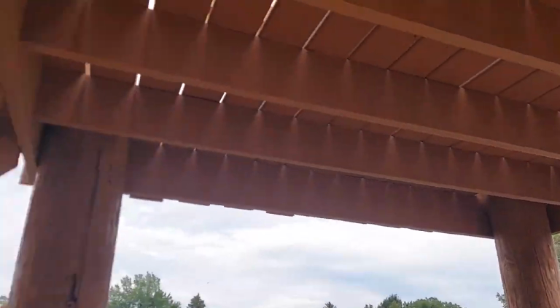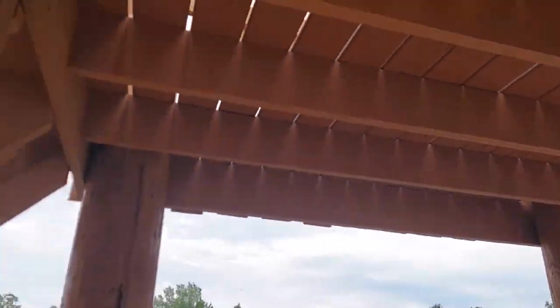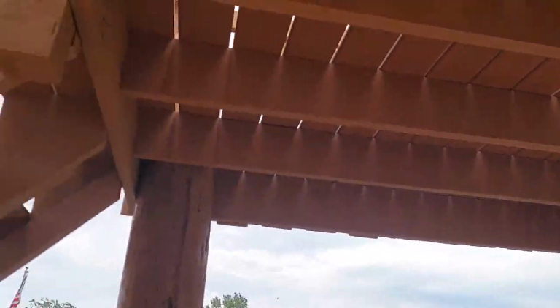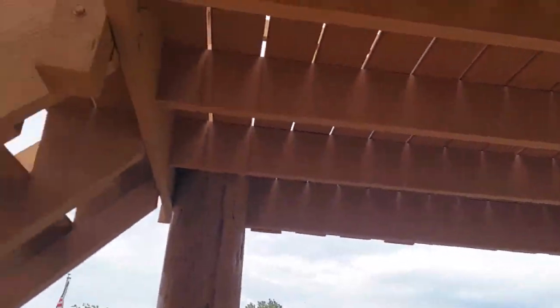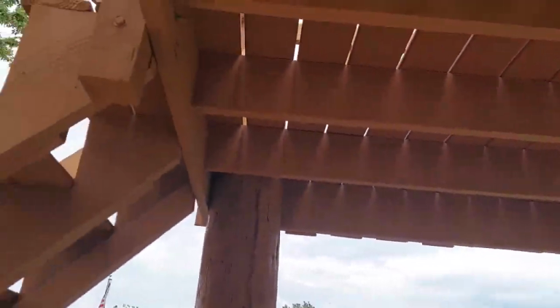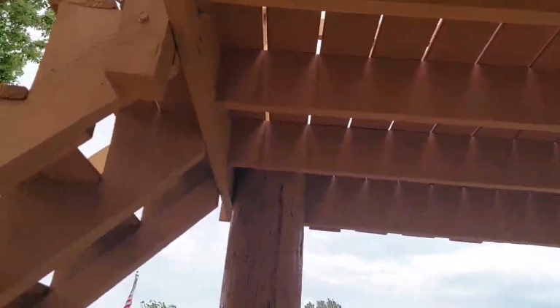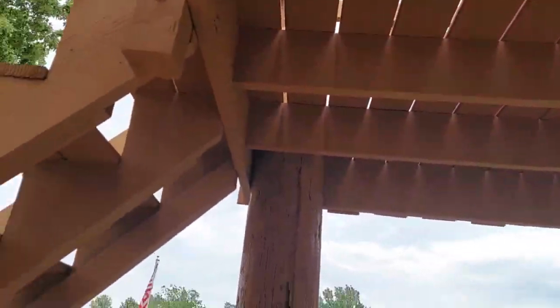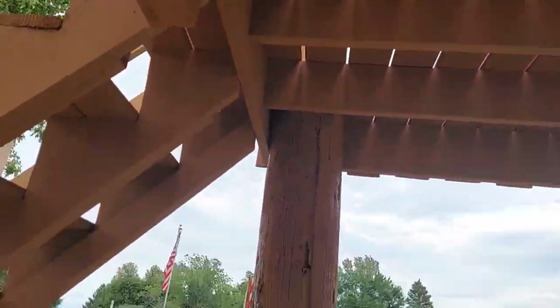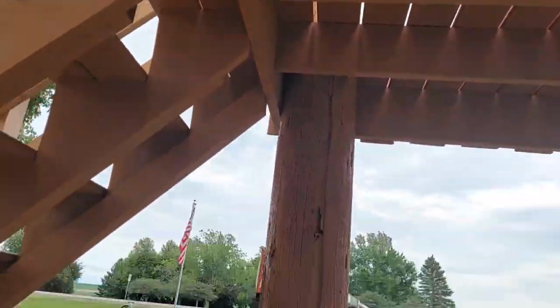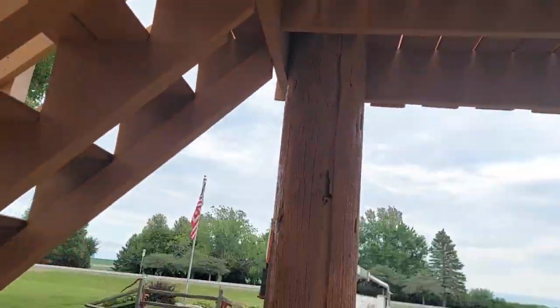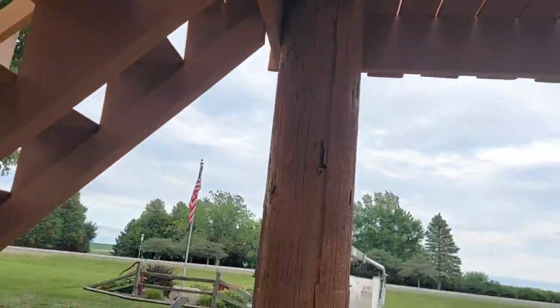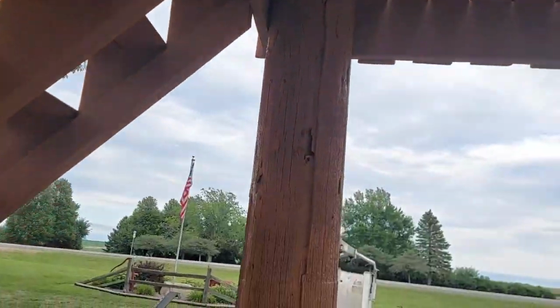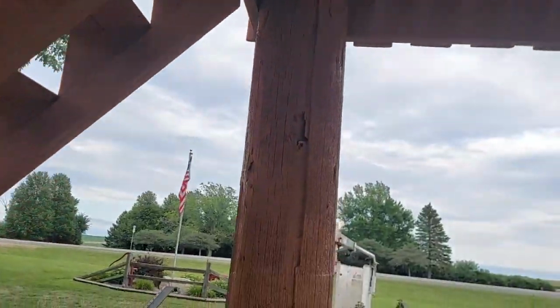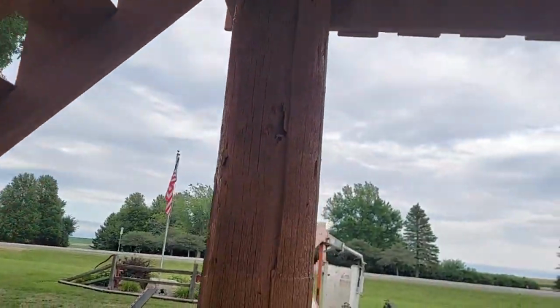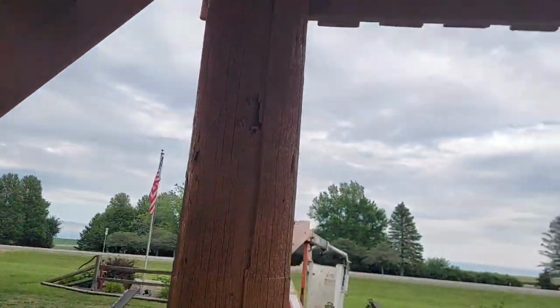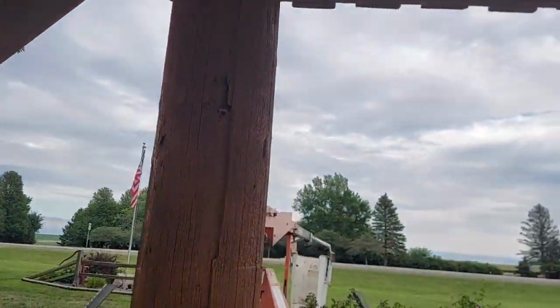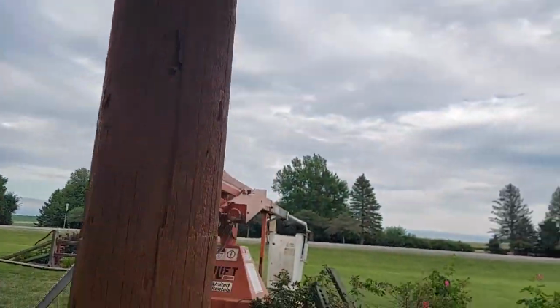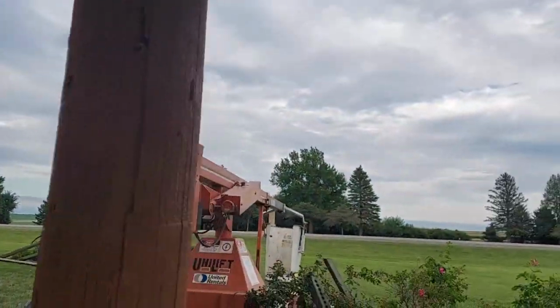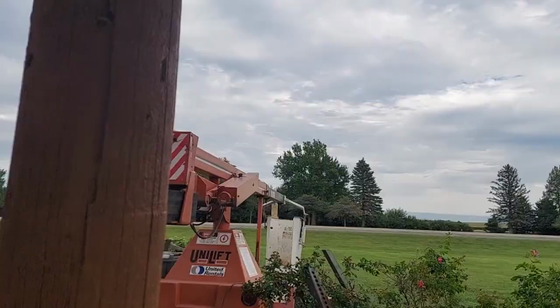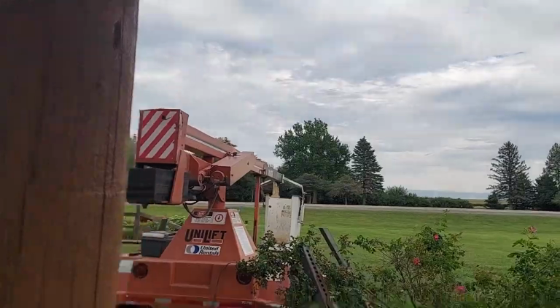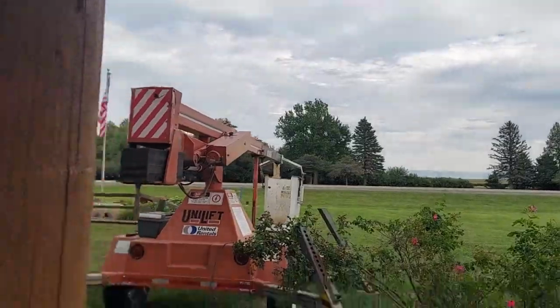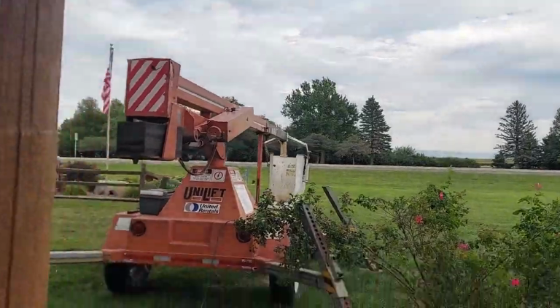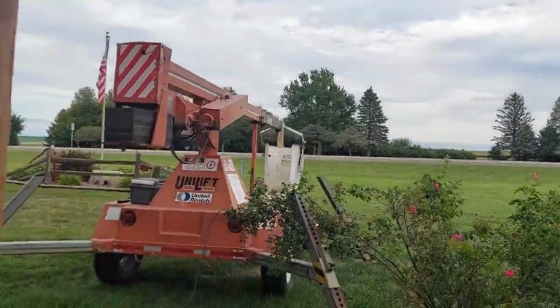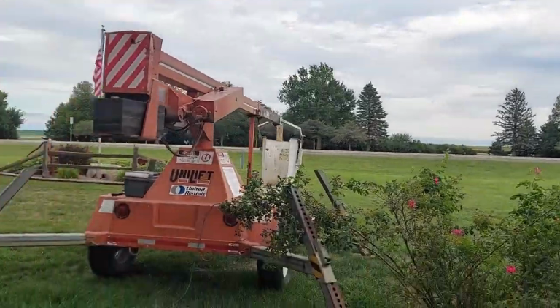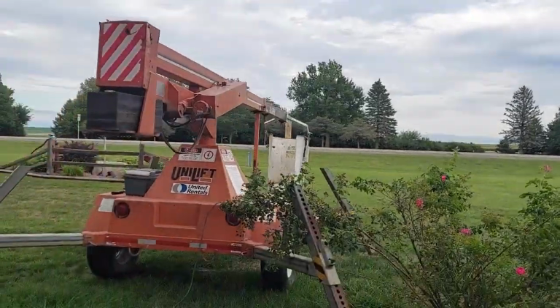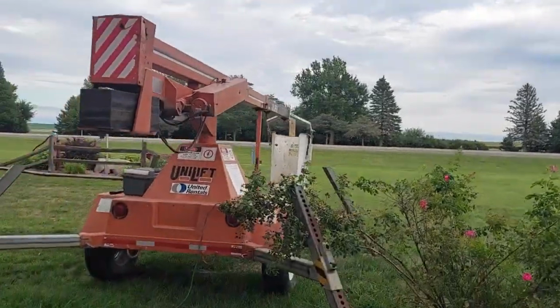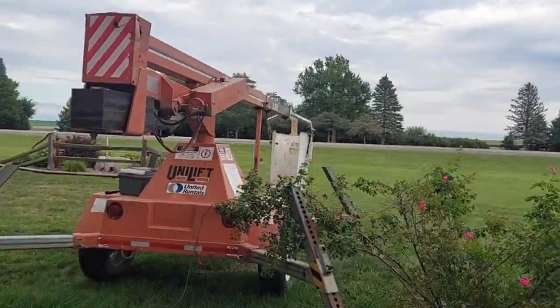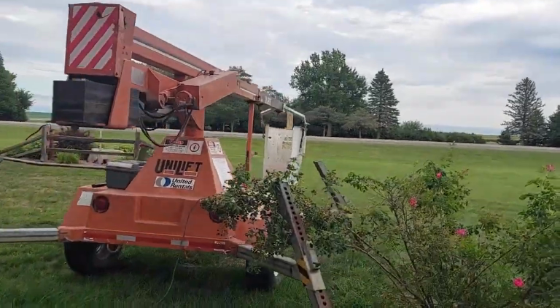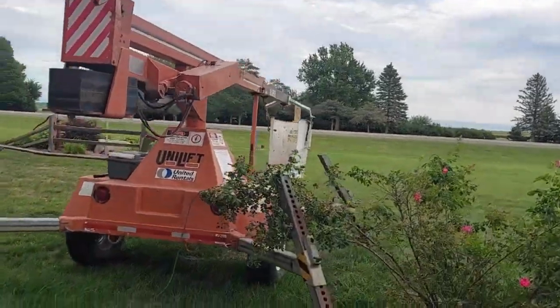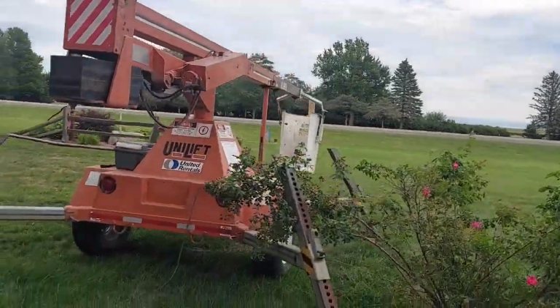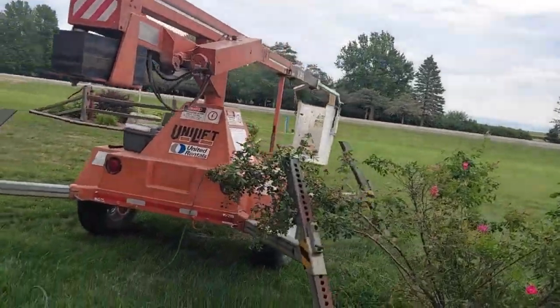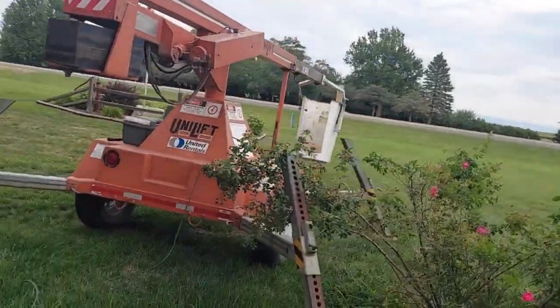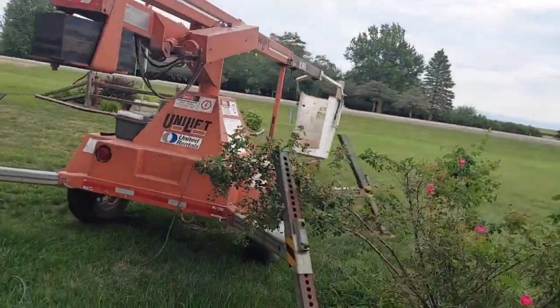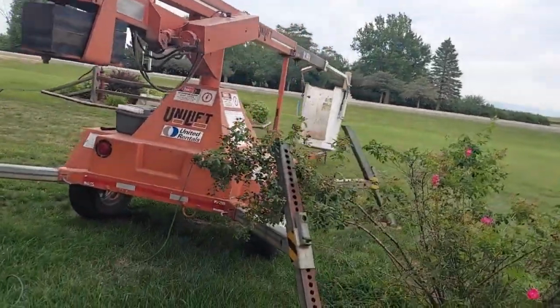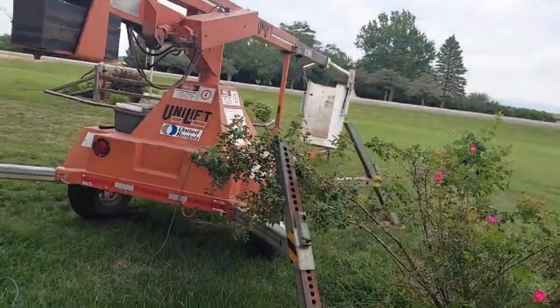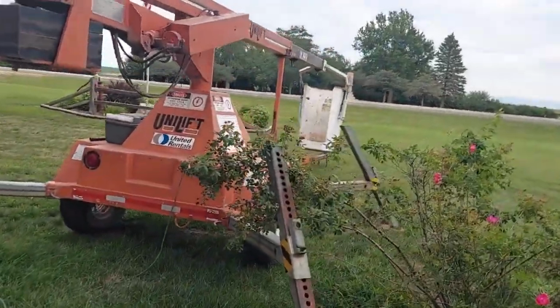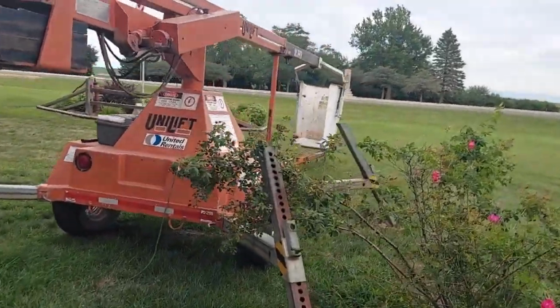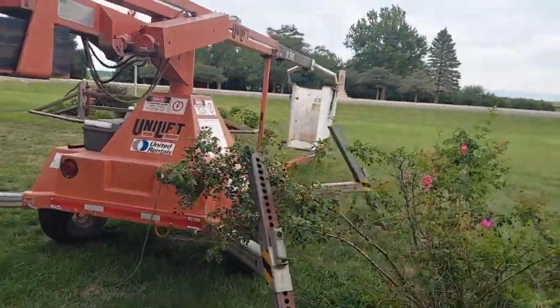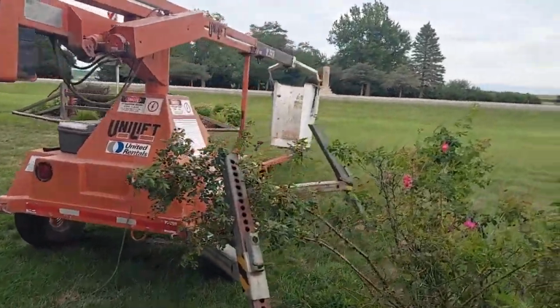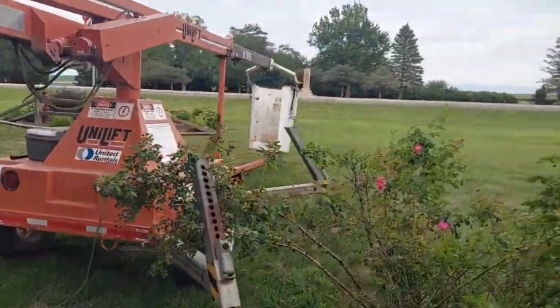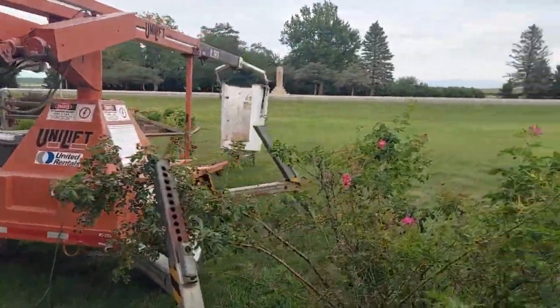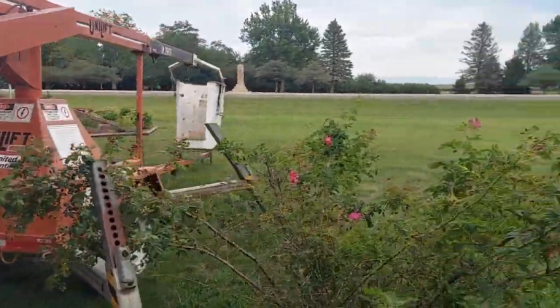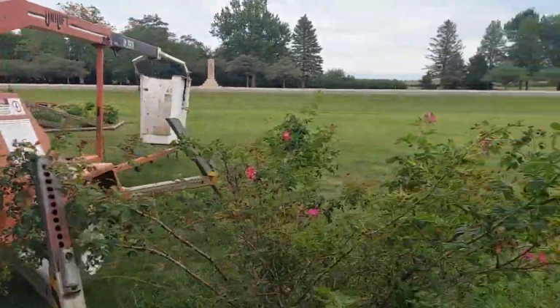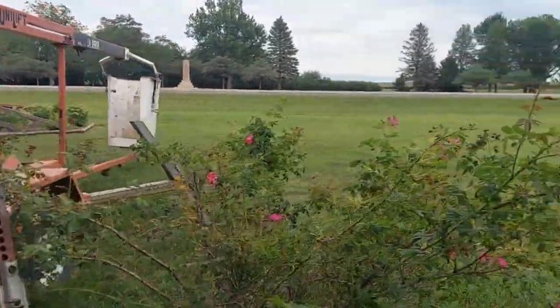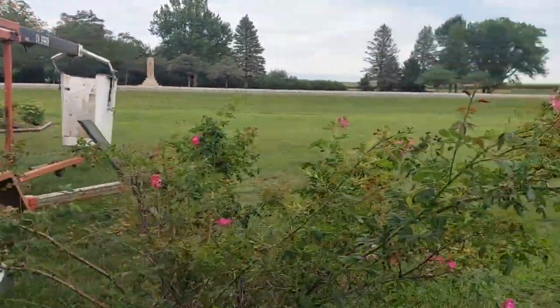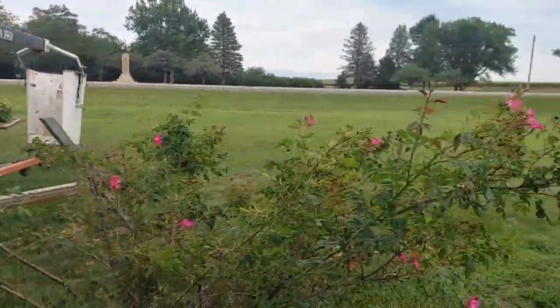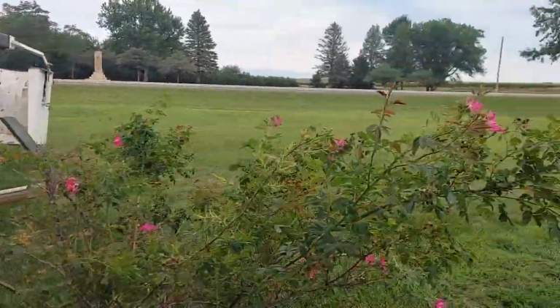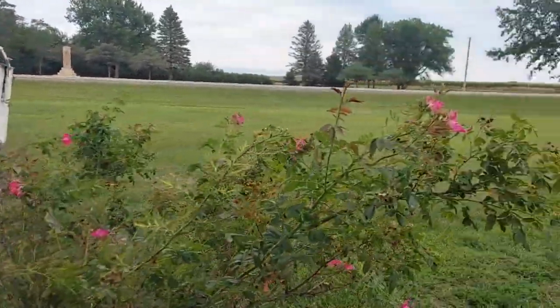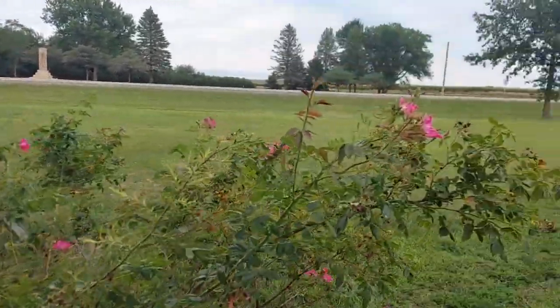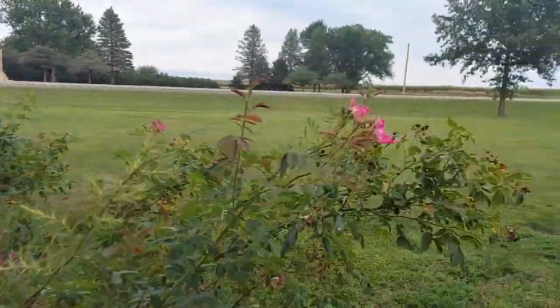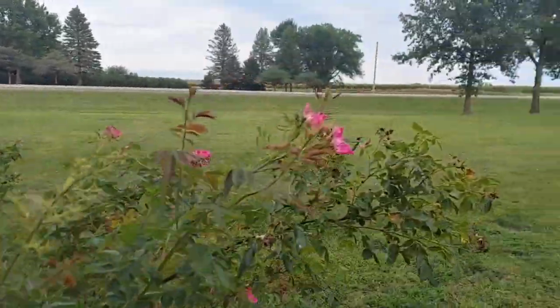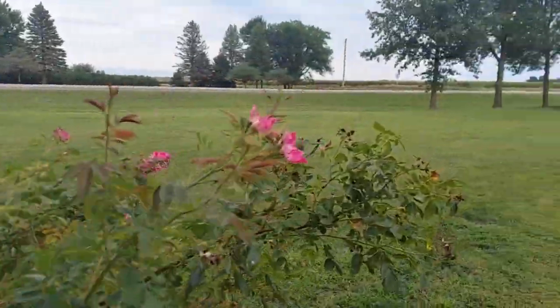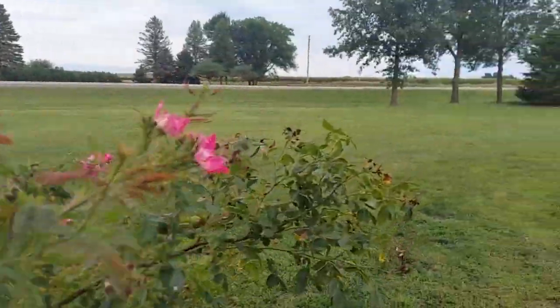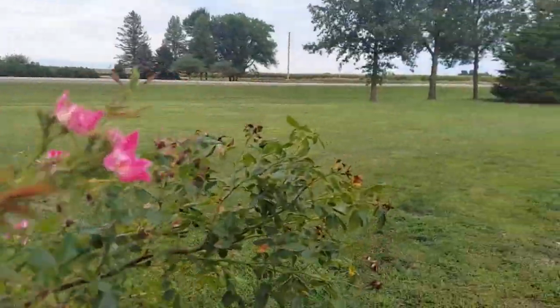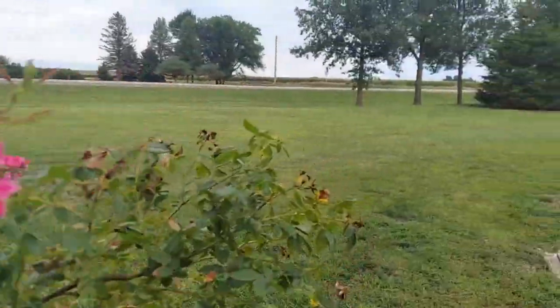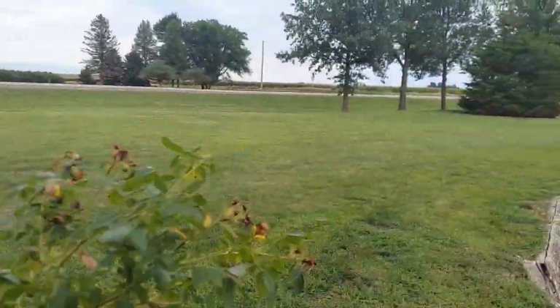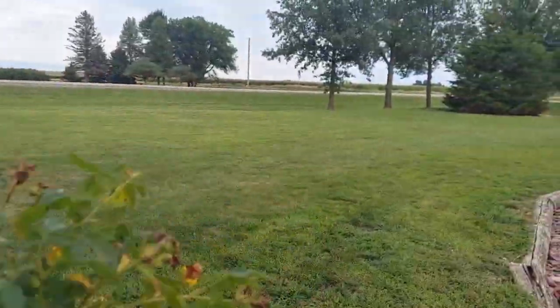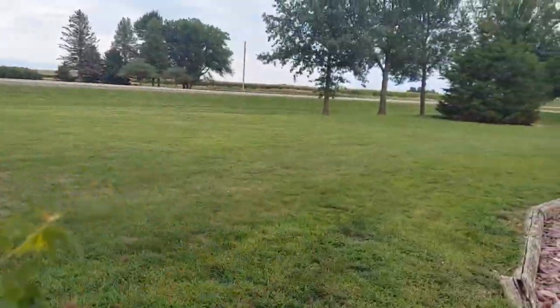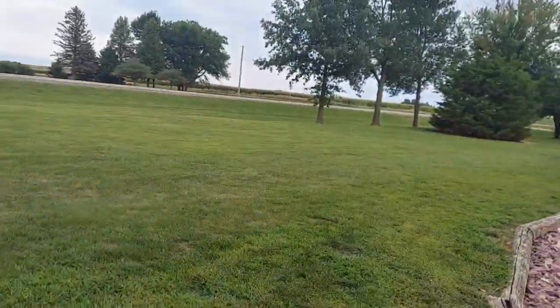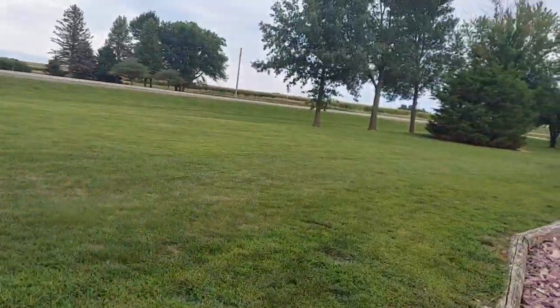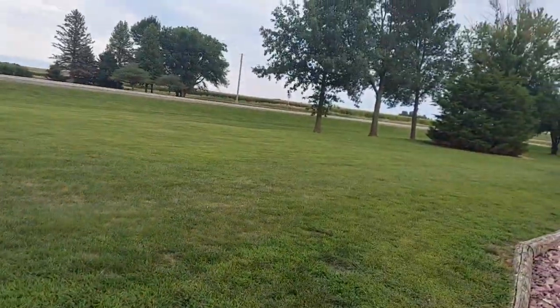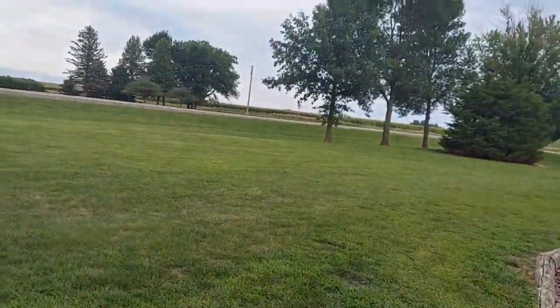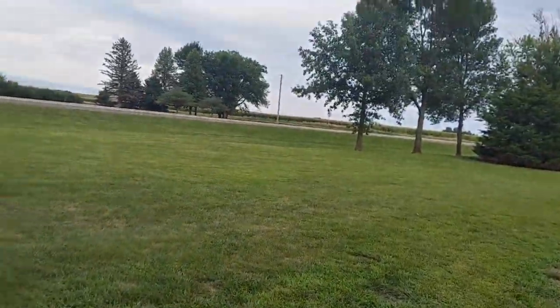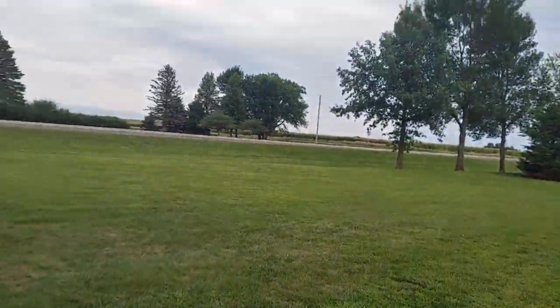Look at that — we needed to rent this one to make the job easier.